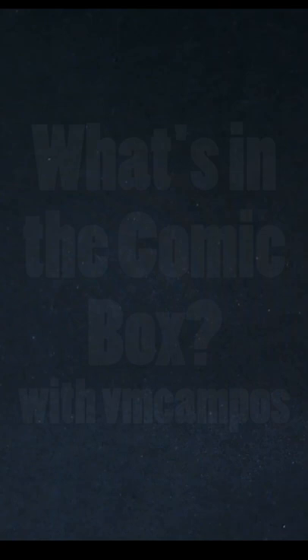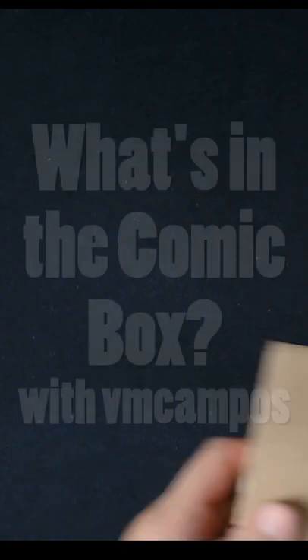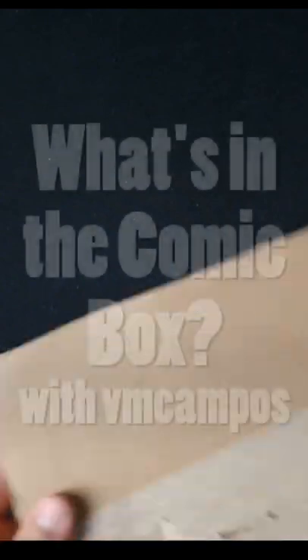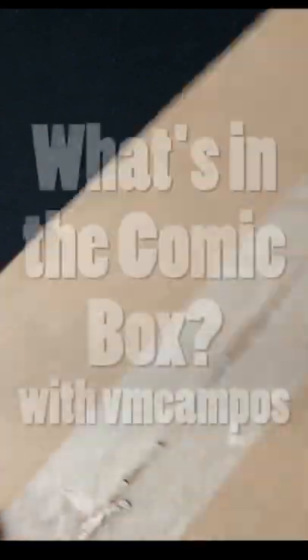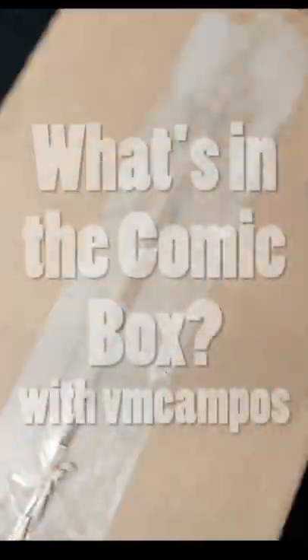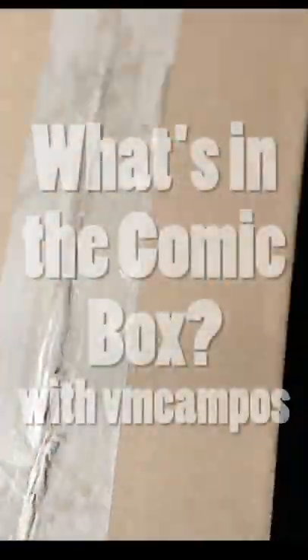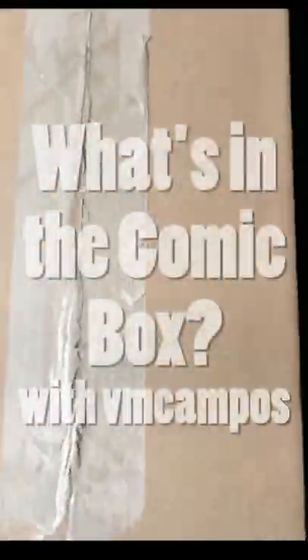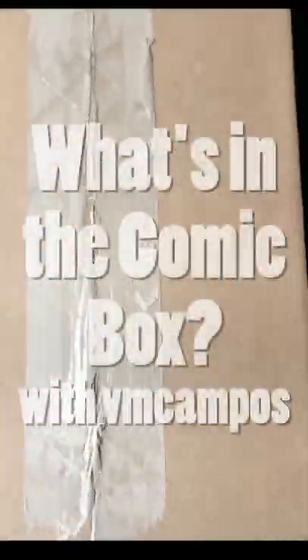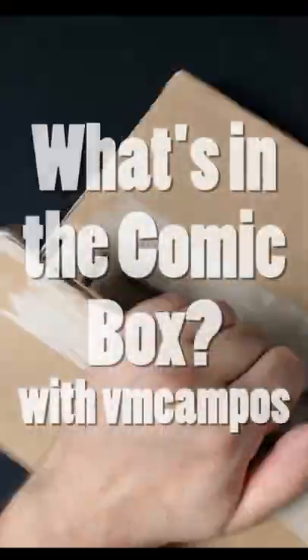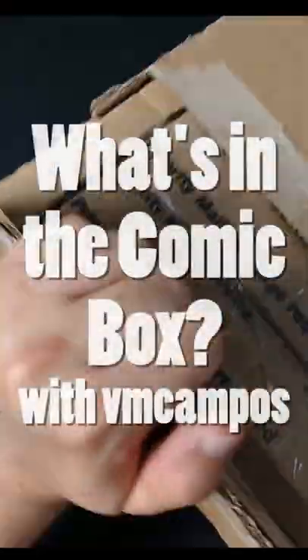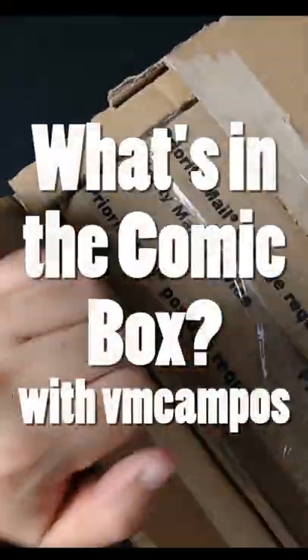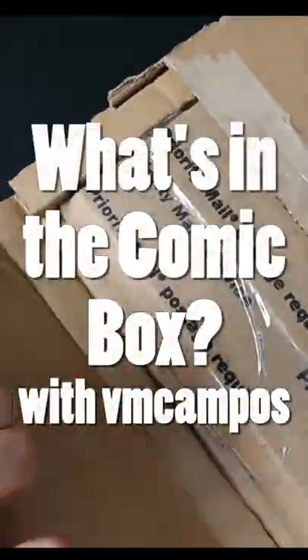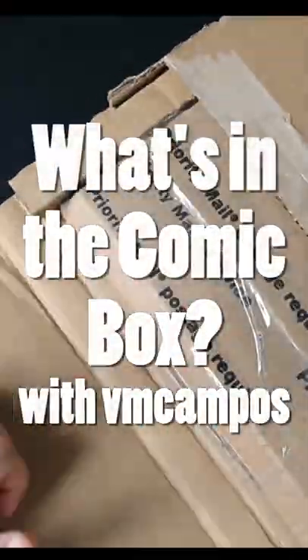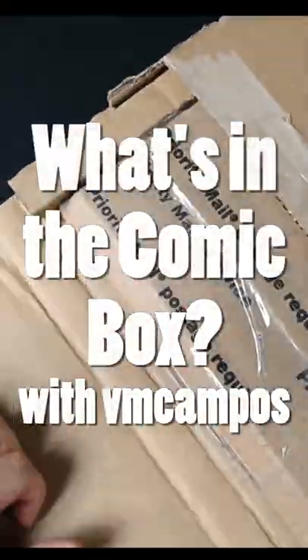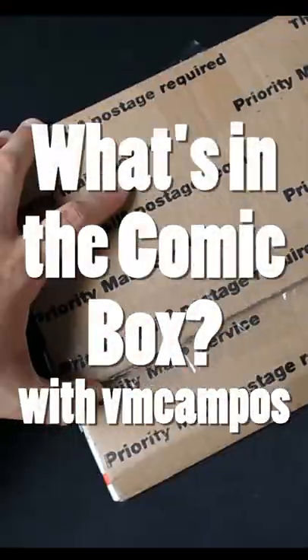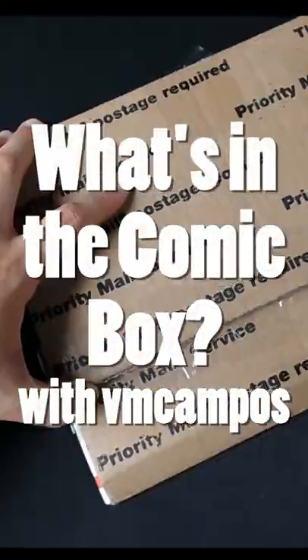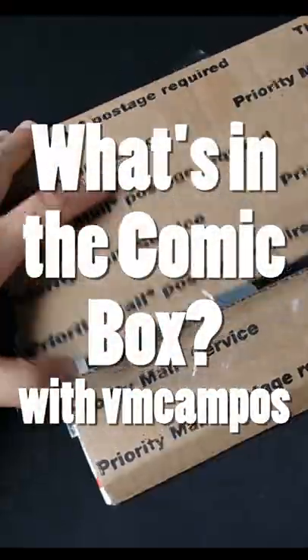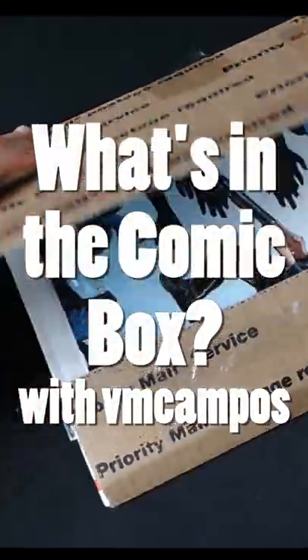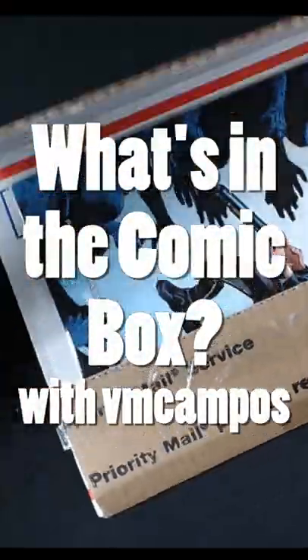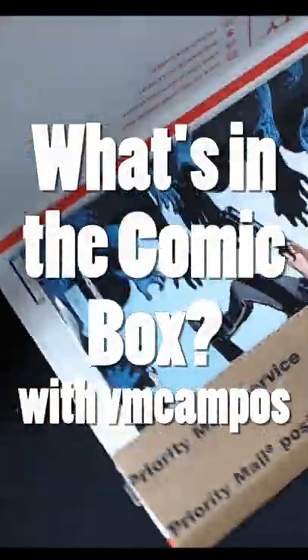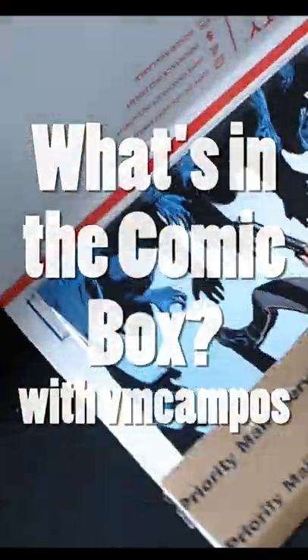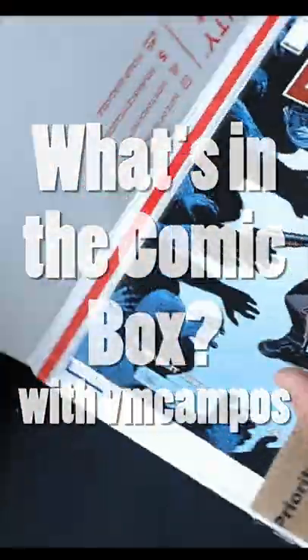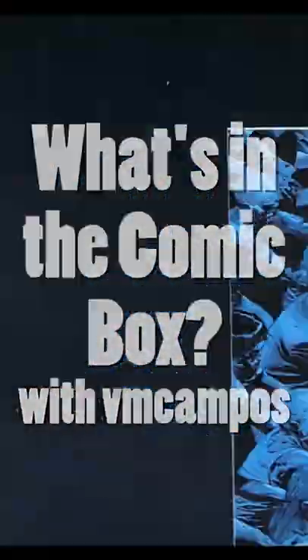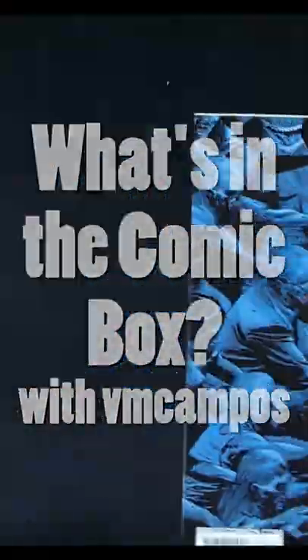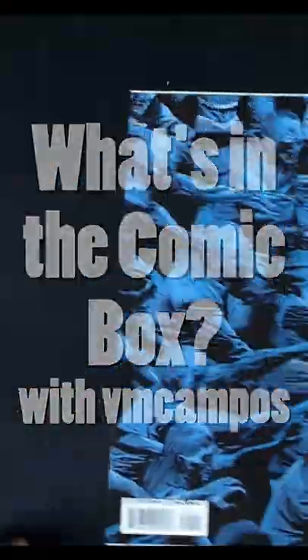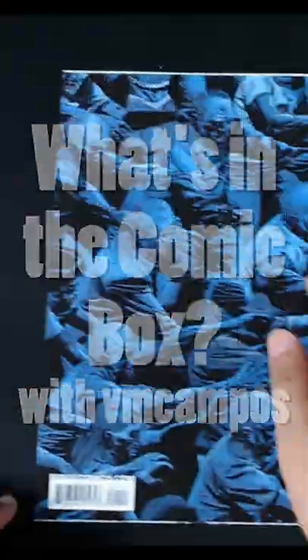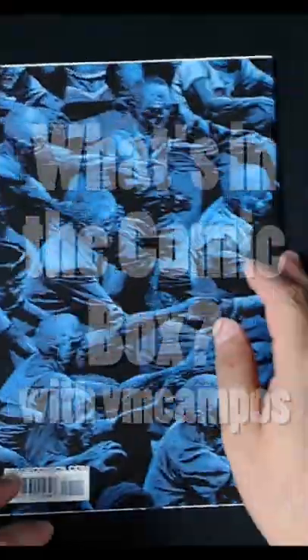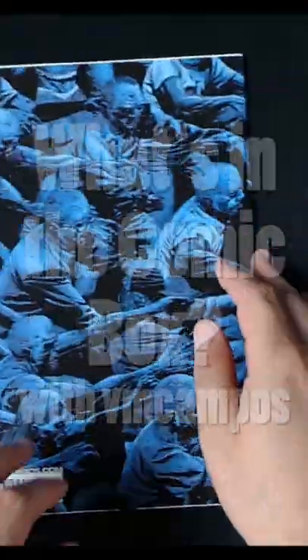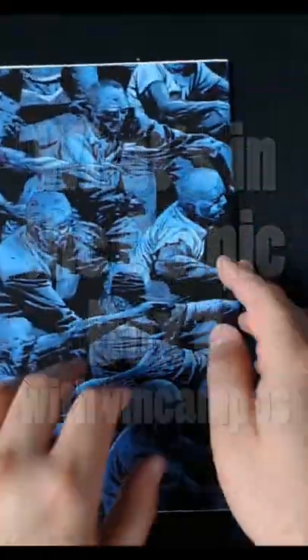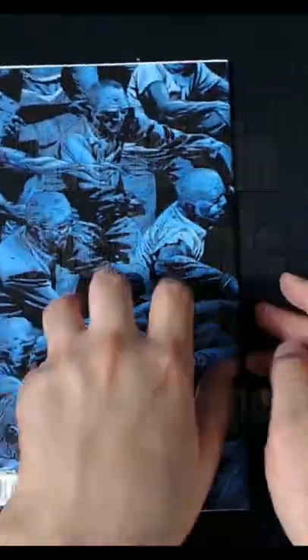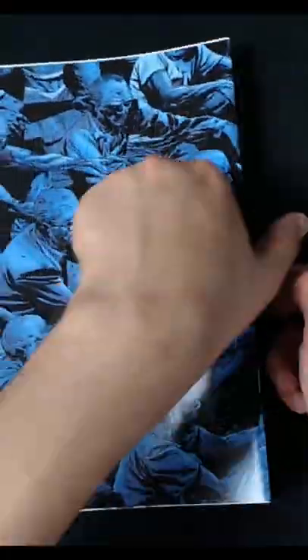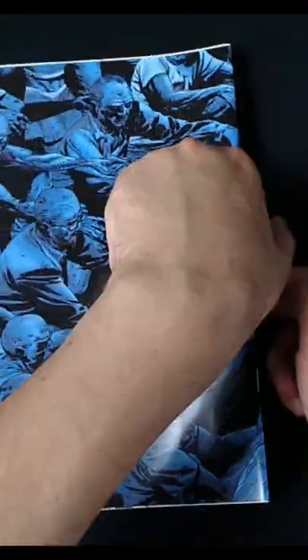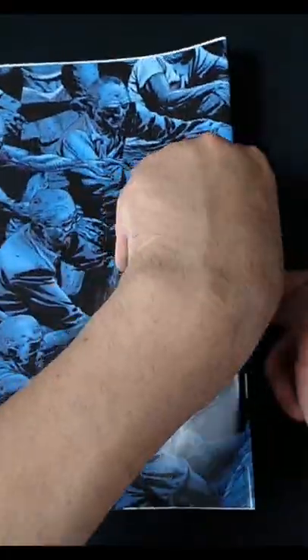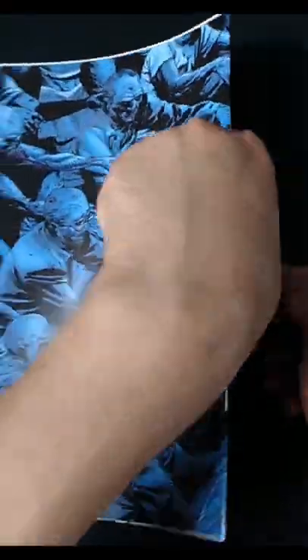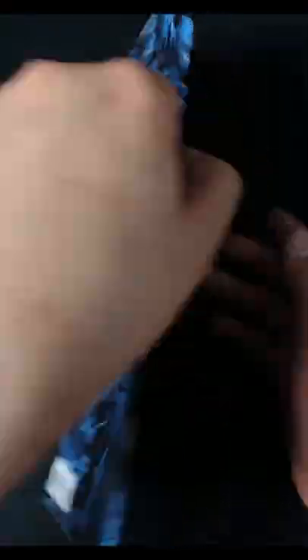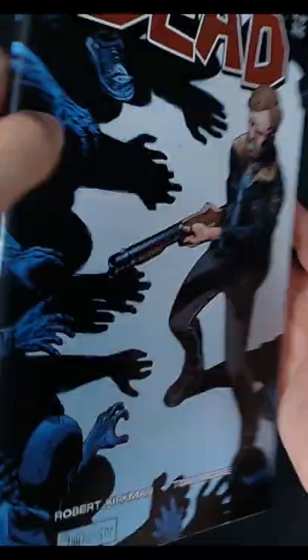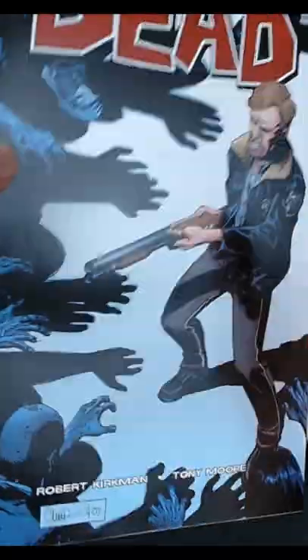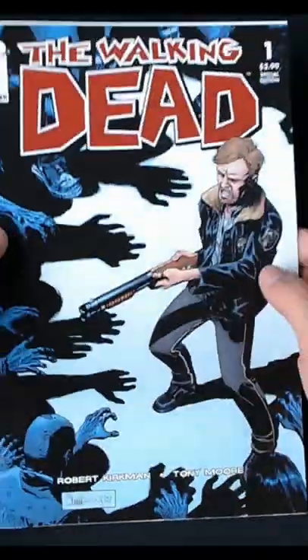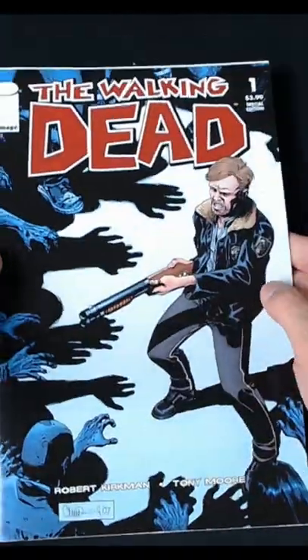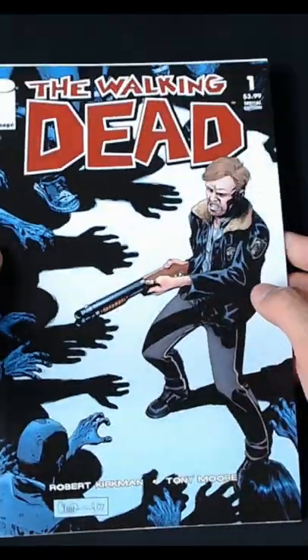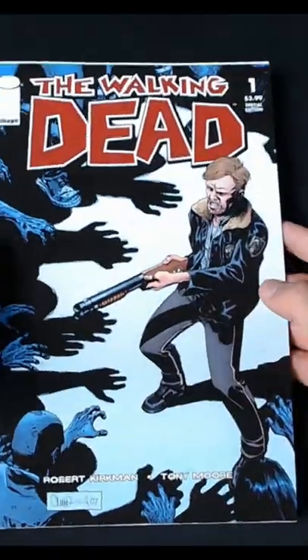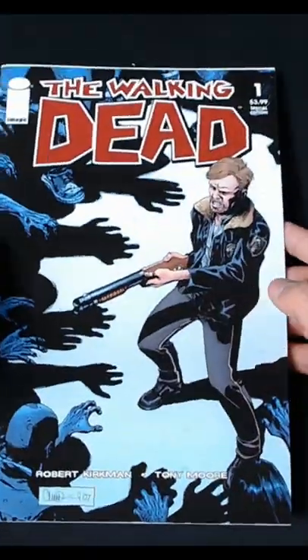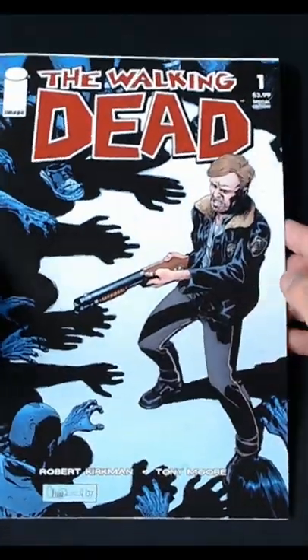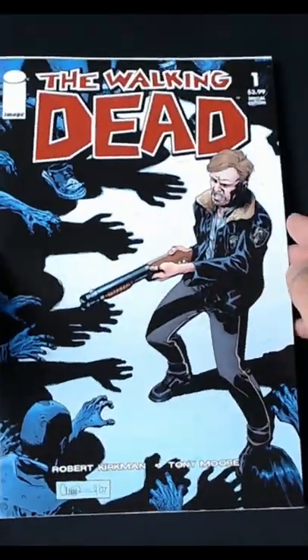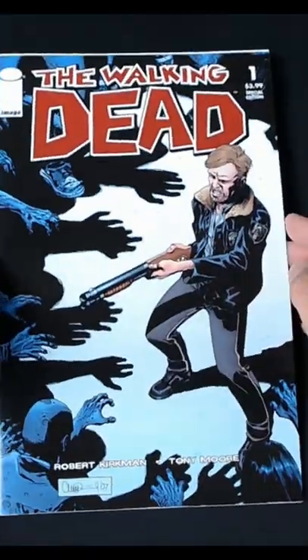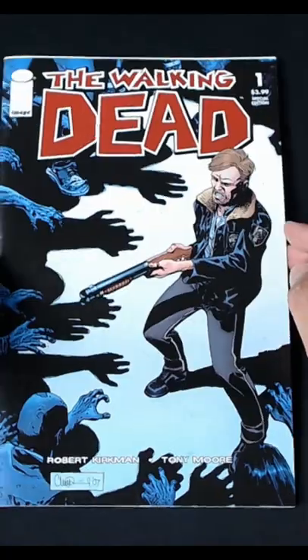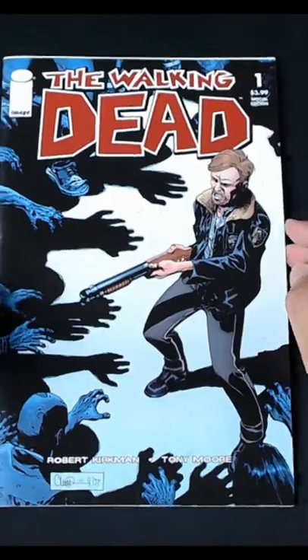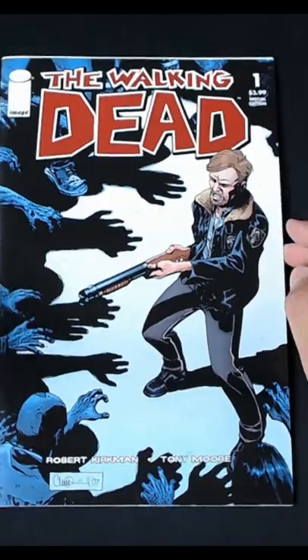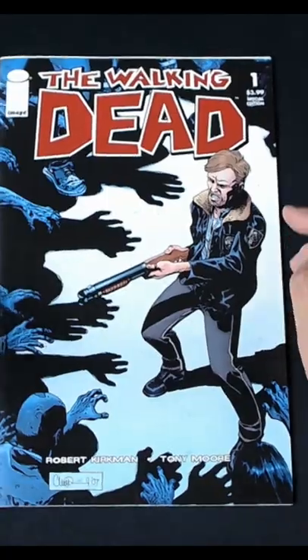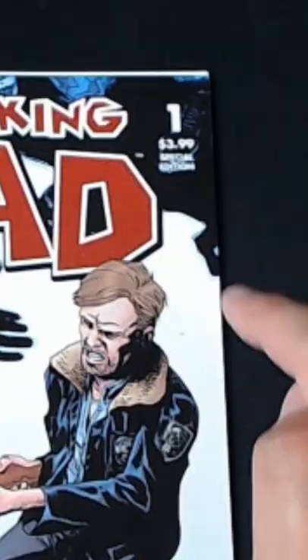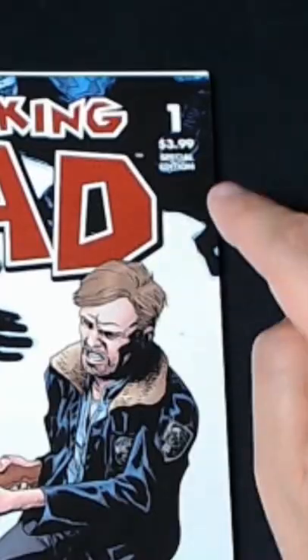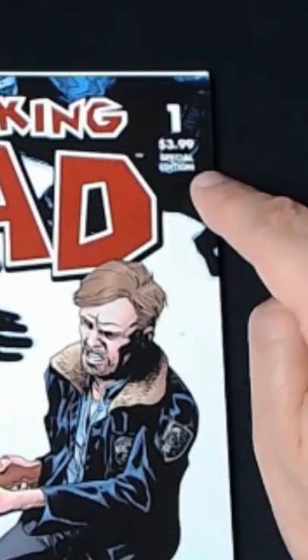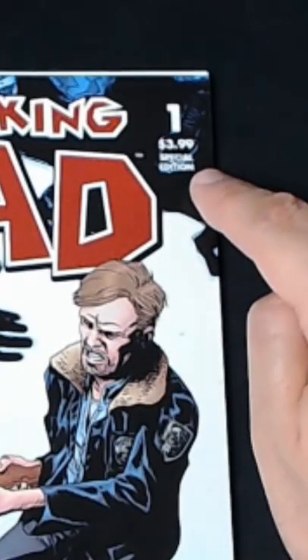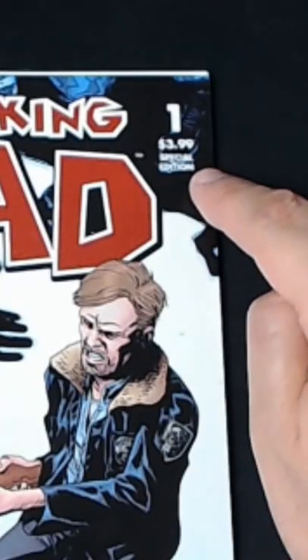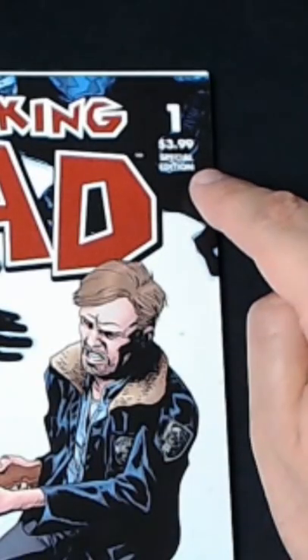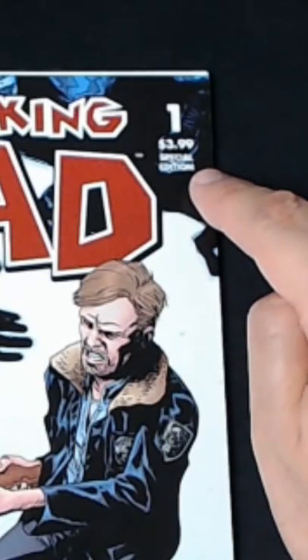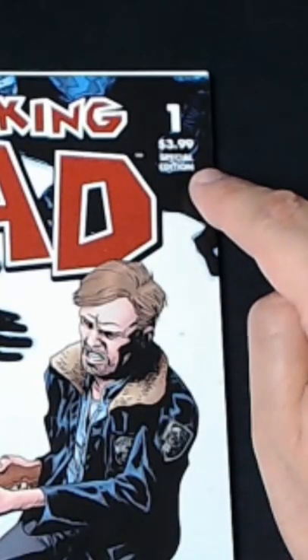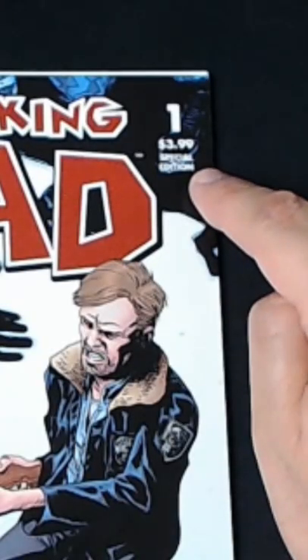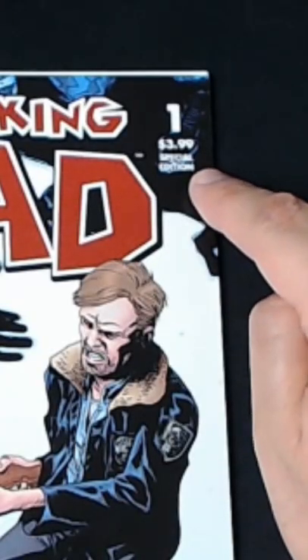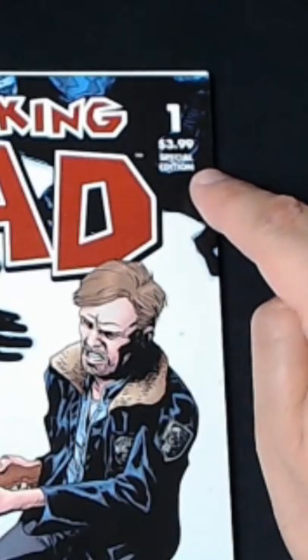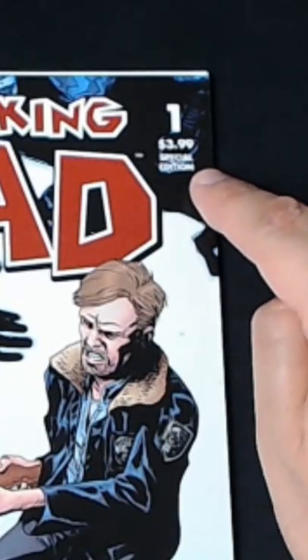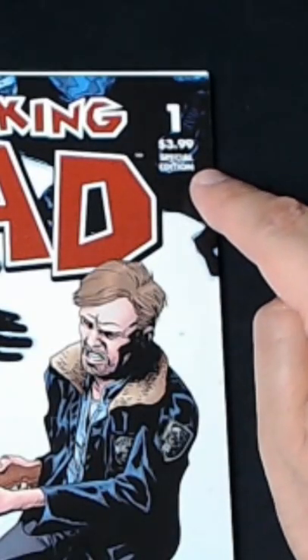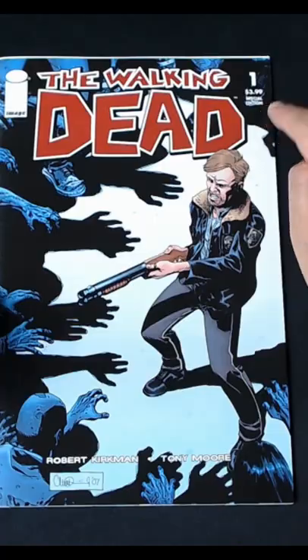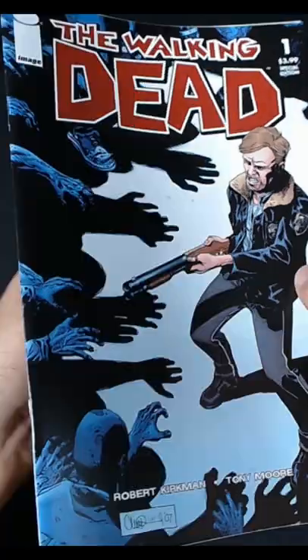Hey everyone, it's V.M. Campos, and it's time for another episode of What's in the Comic Box. Today I present to you The Walking Dead number one, special edition.